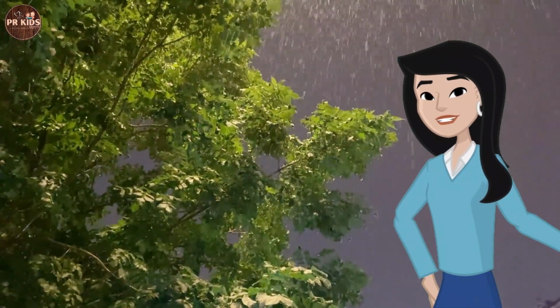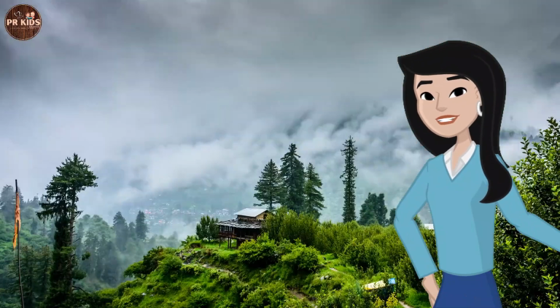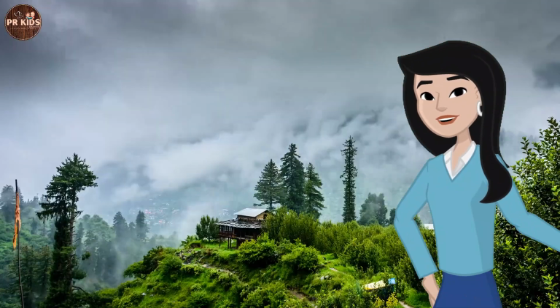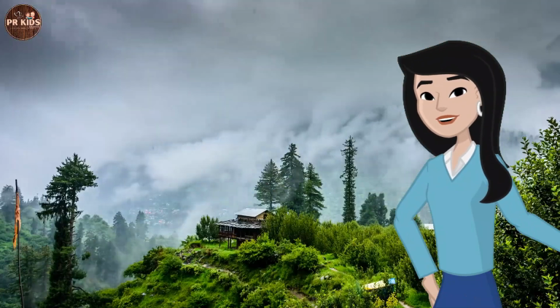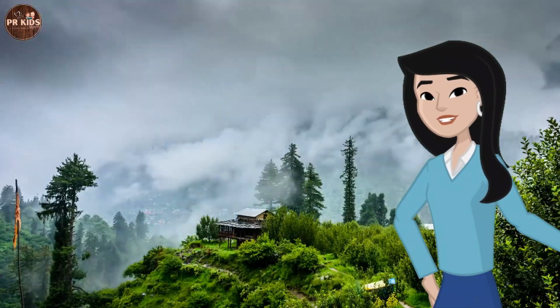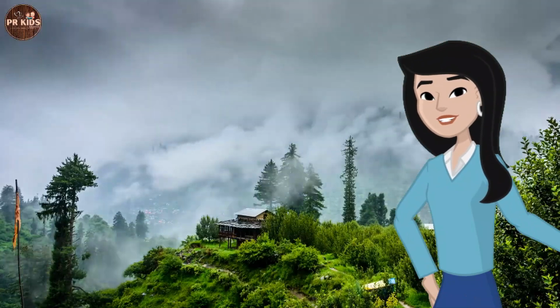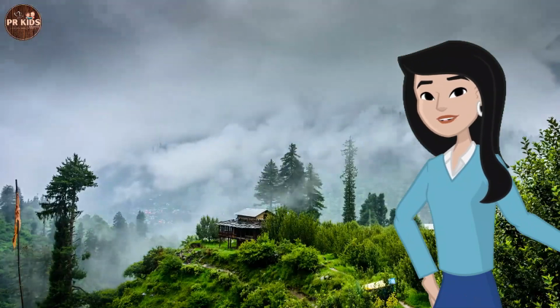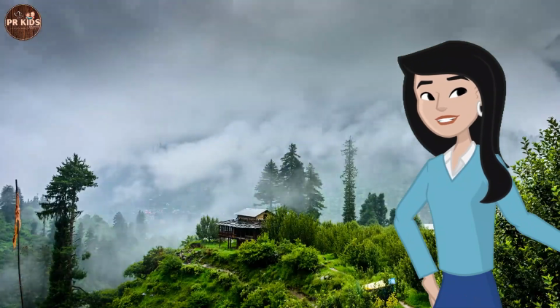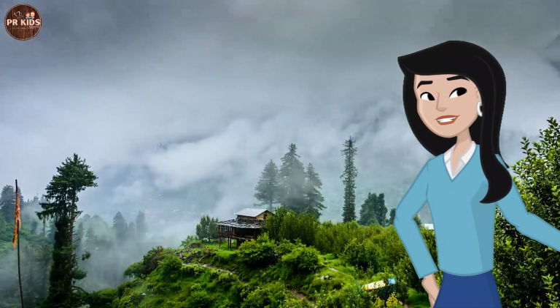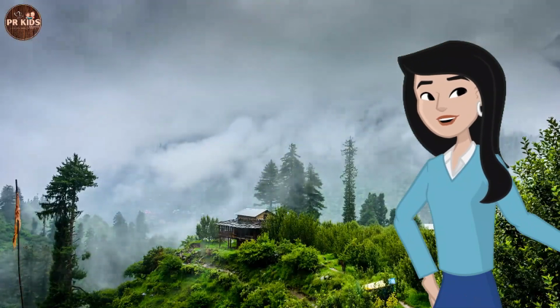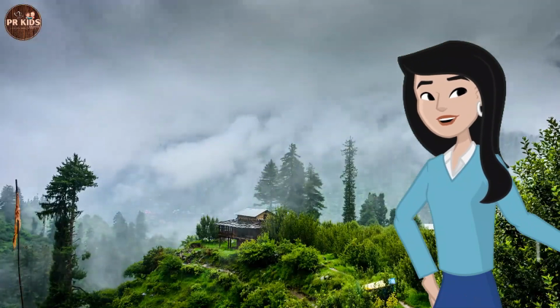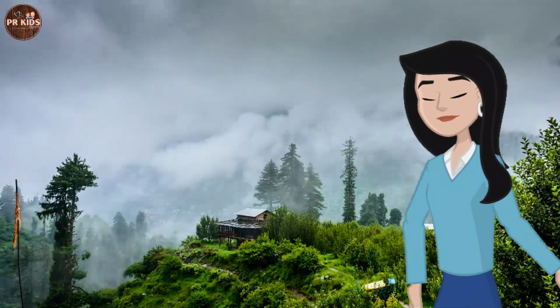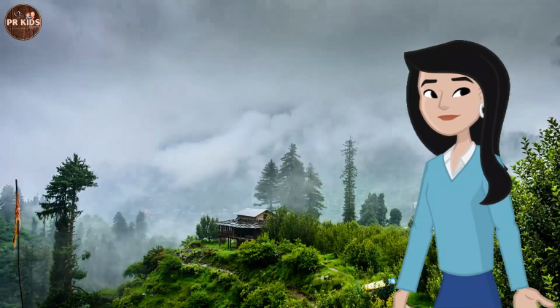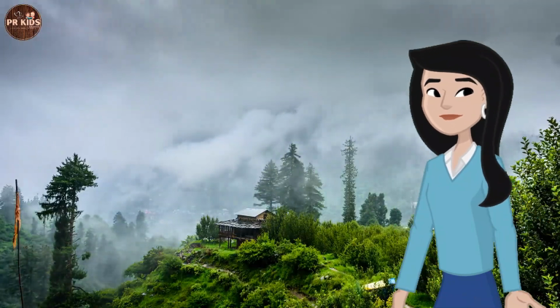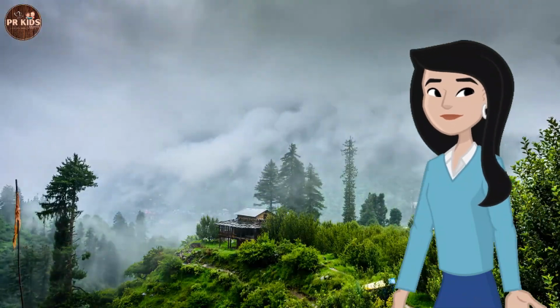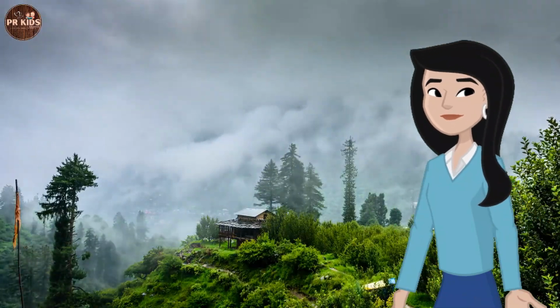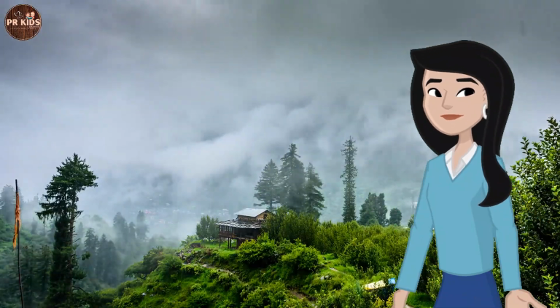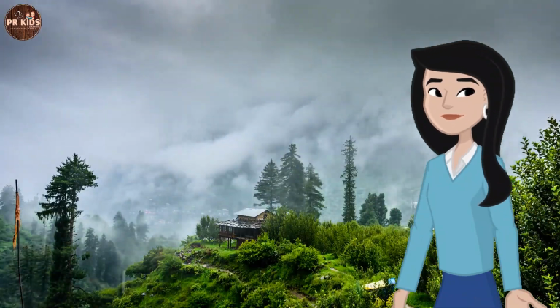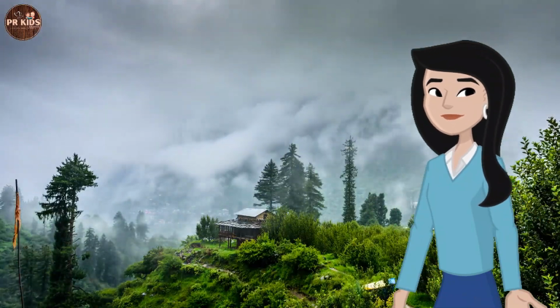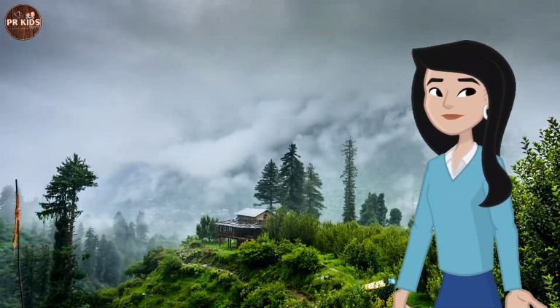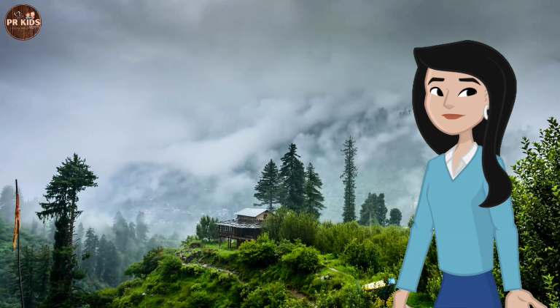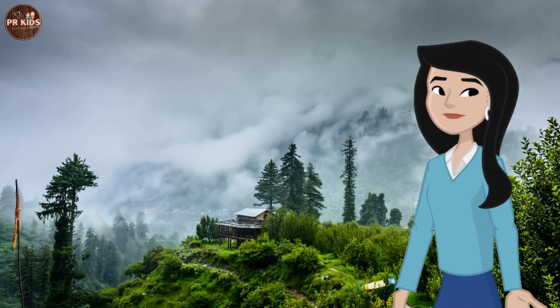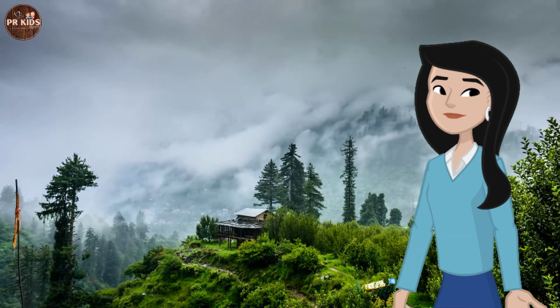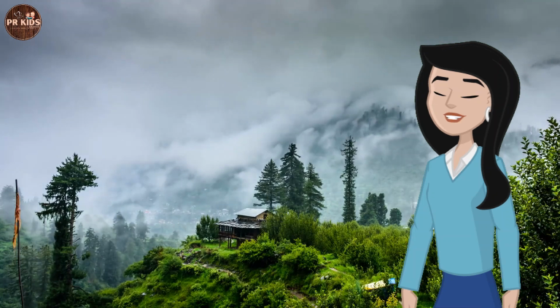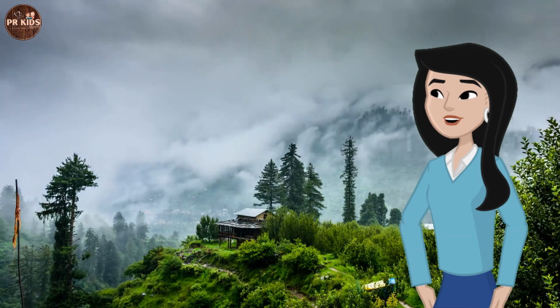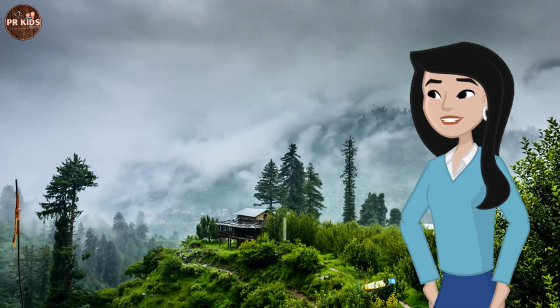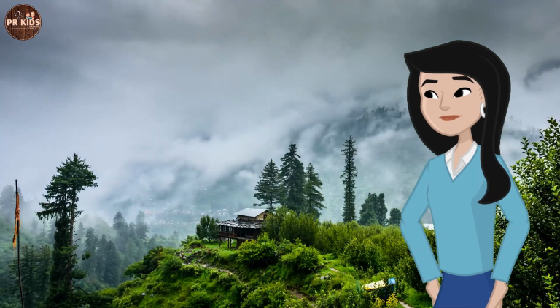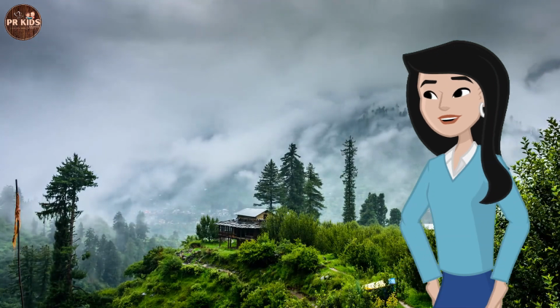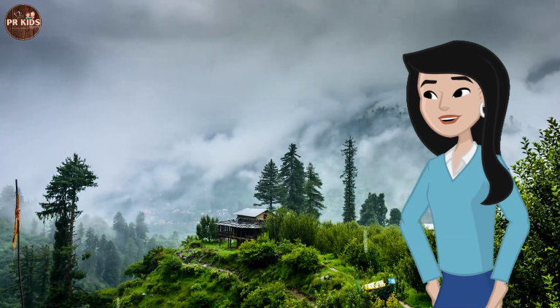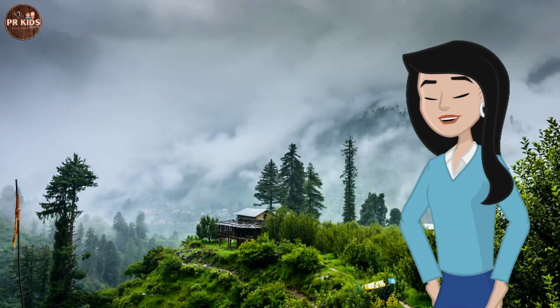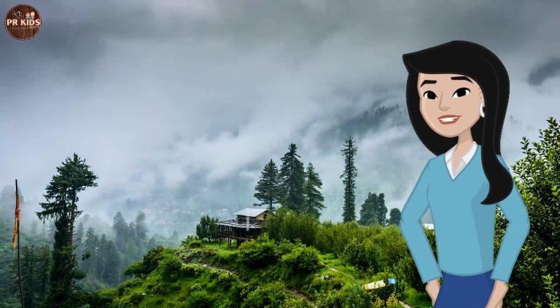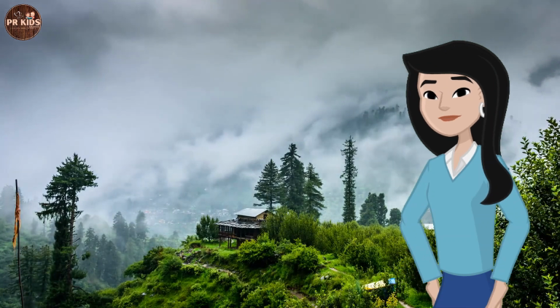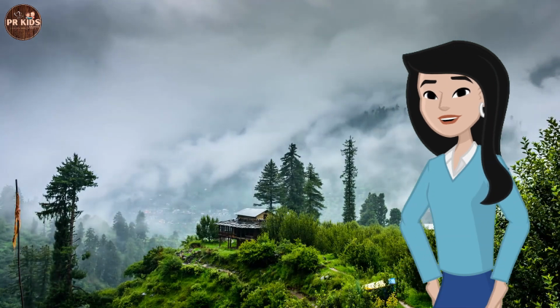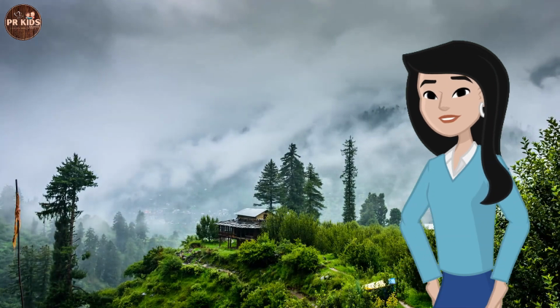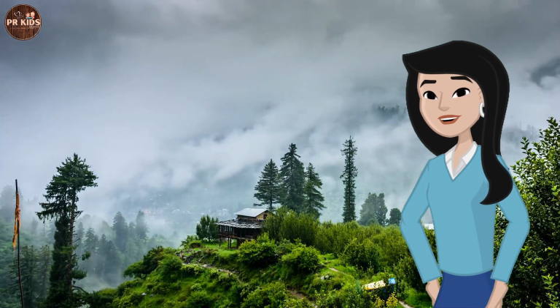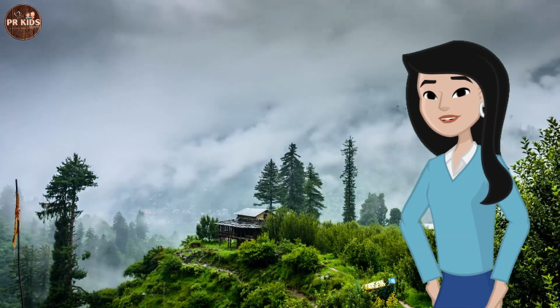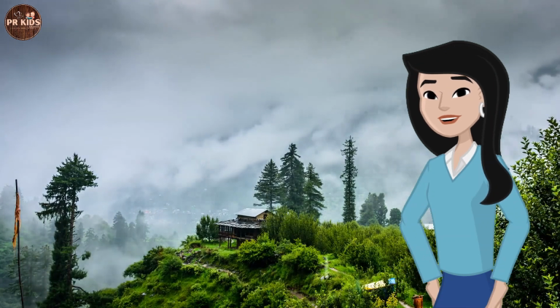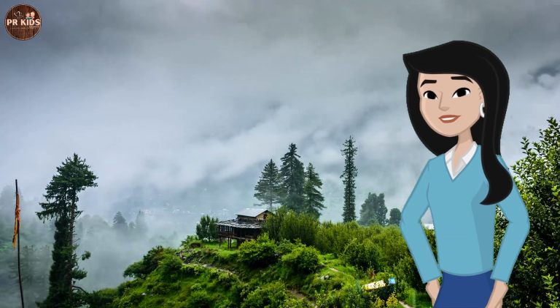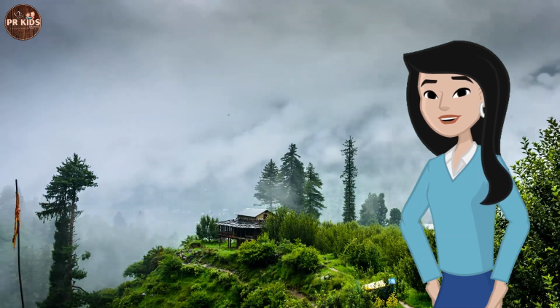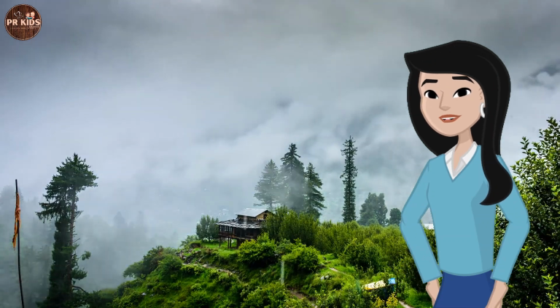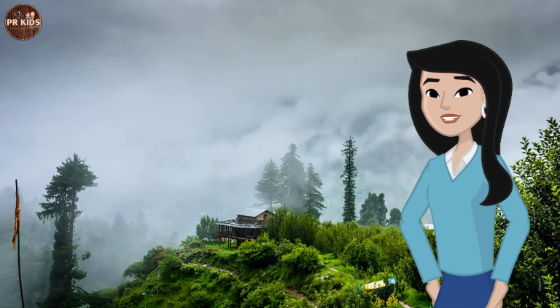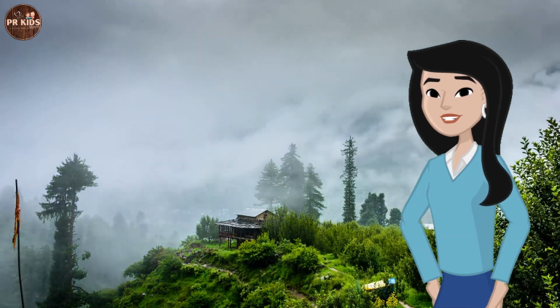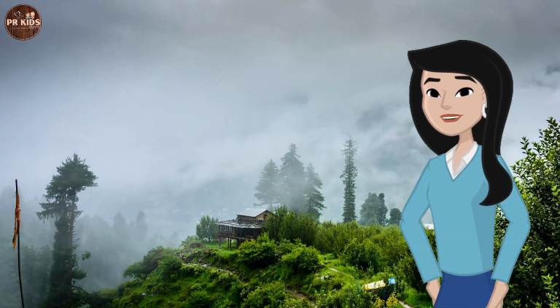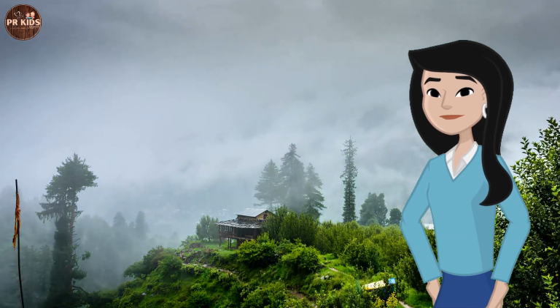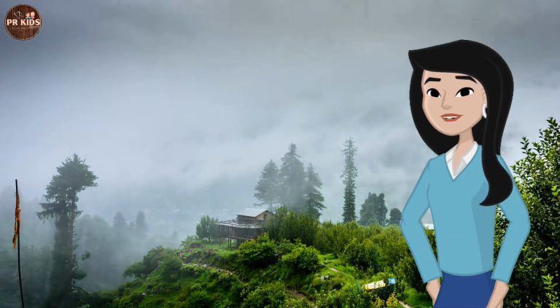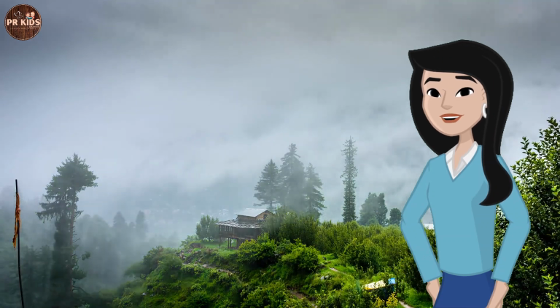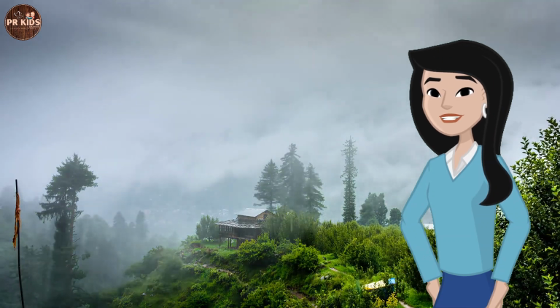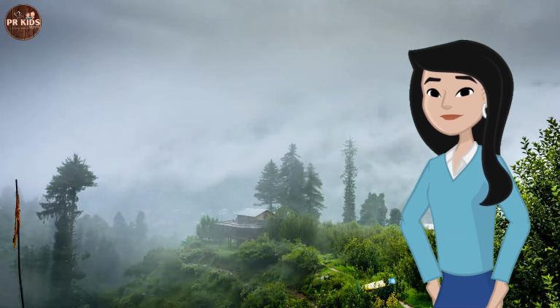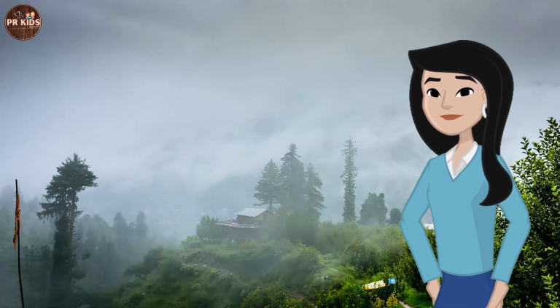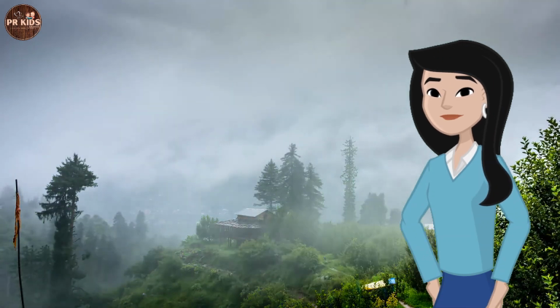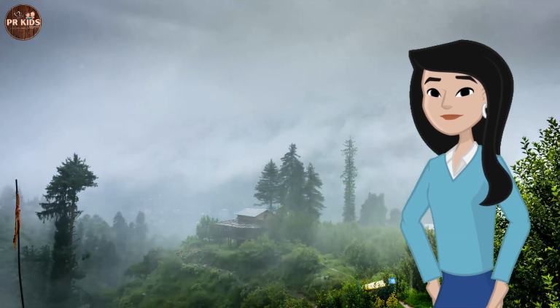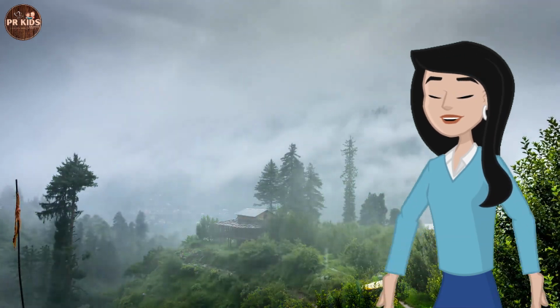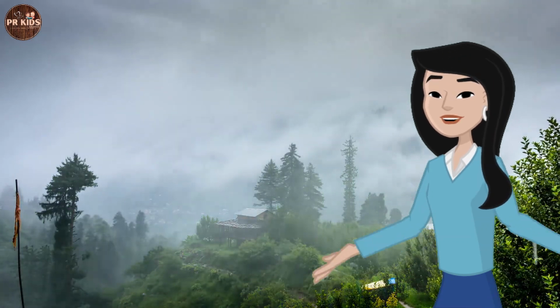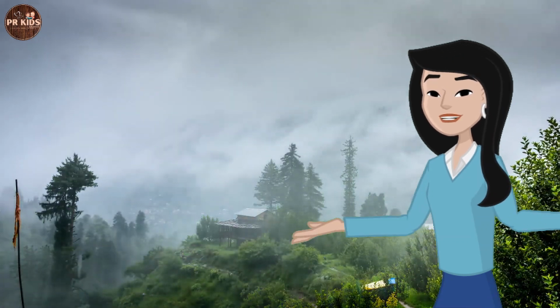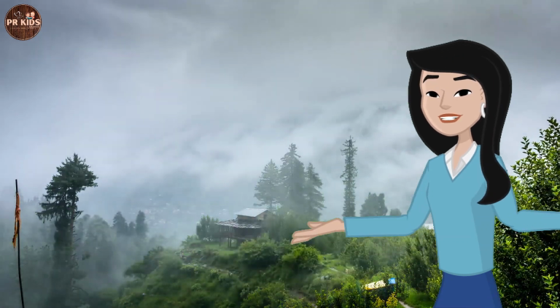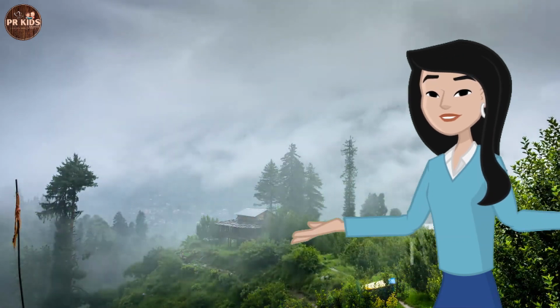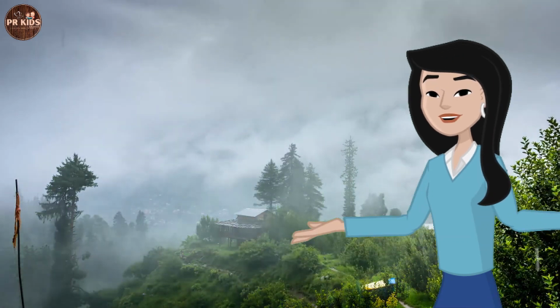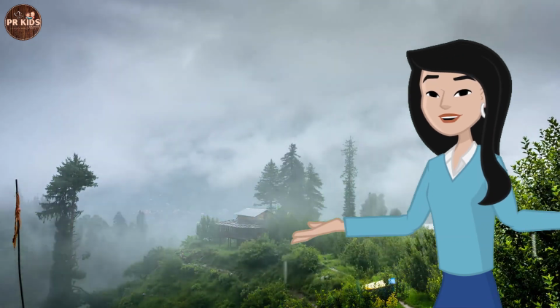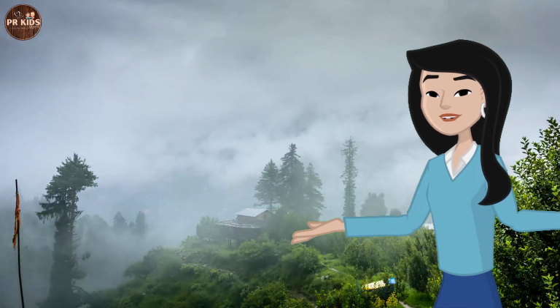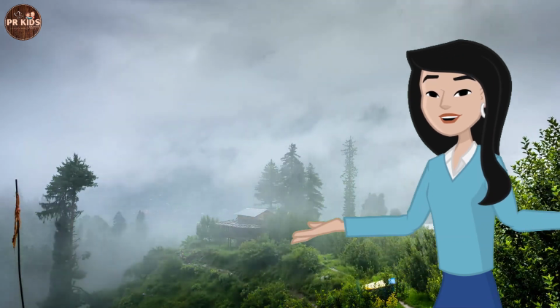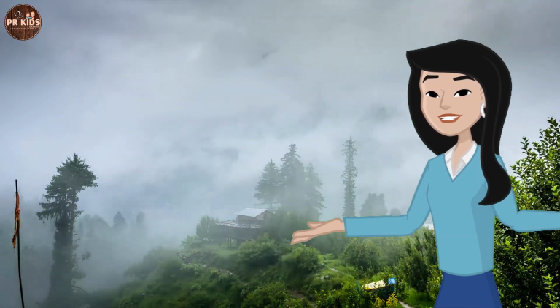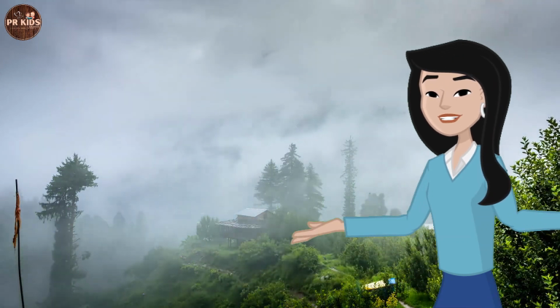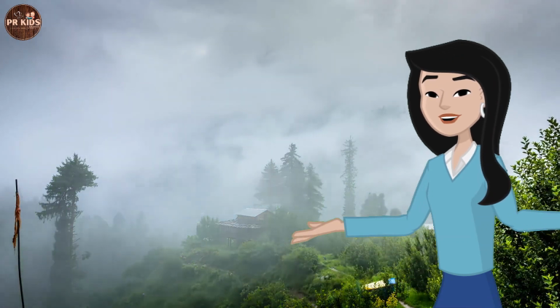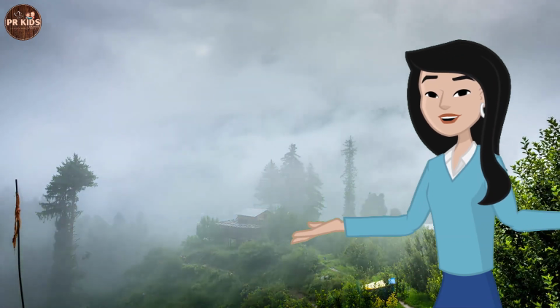A rainy day begins. It looks like it's going to rain! We can see dark clouds in the sky. Those clouds are full of water droplets, ready to fall as rain.